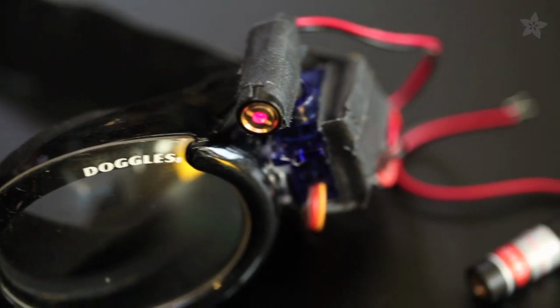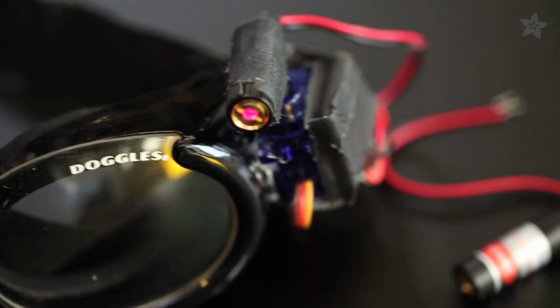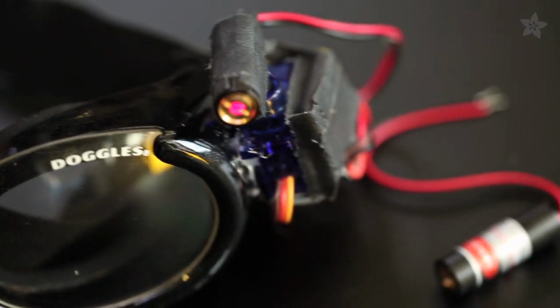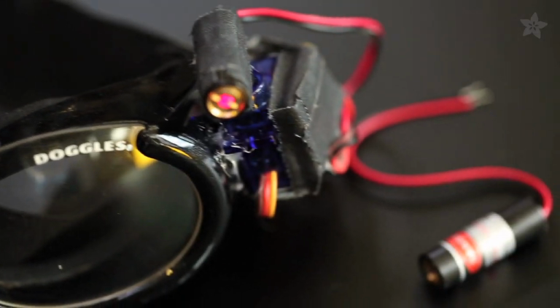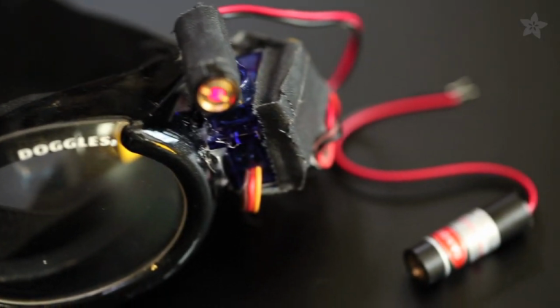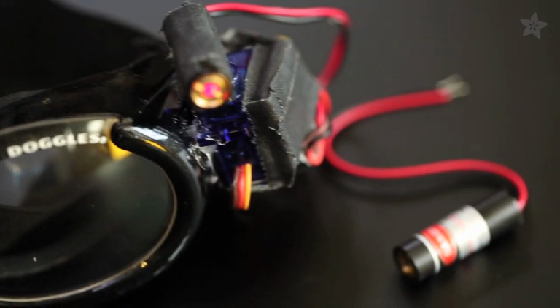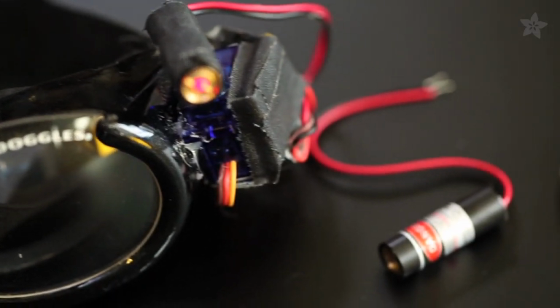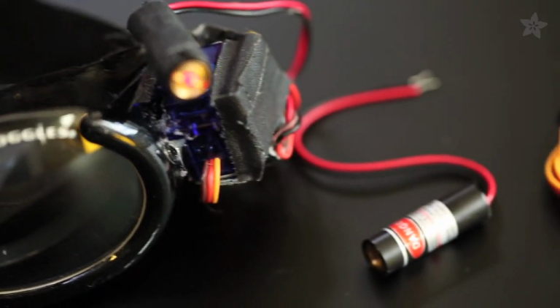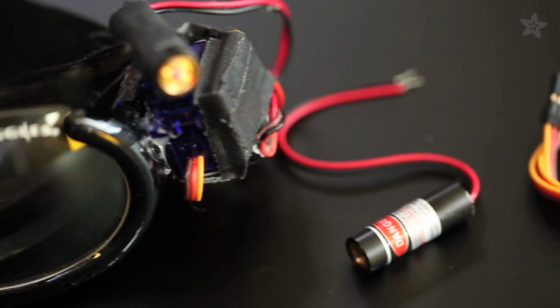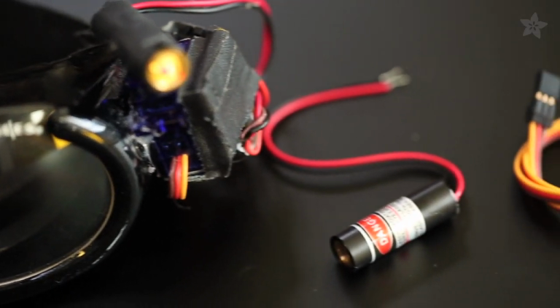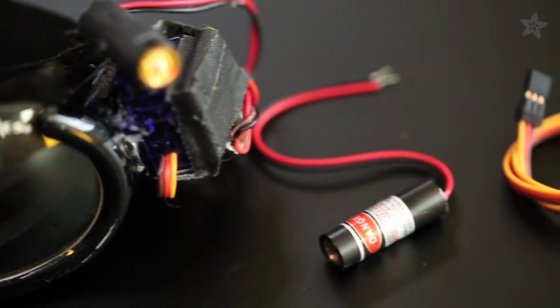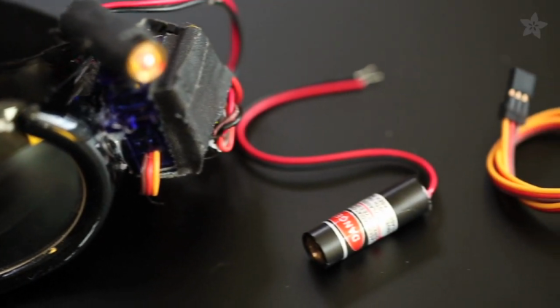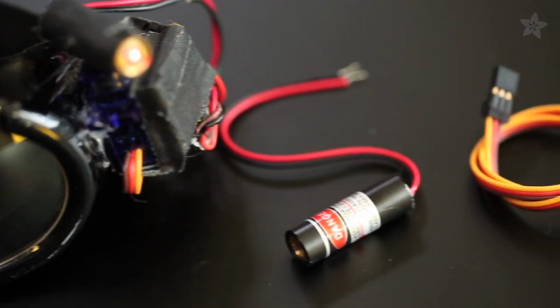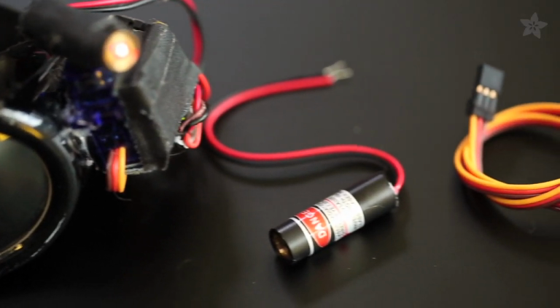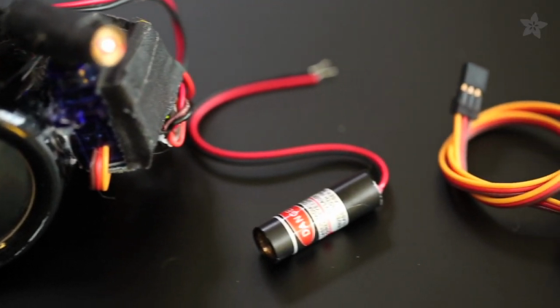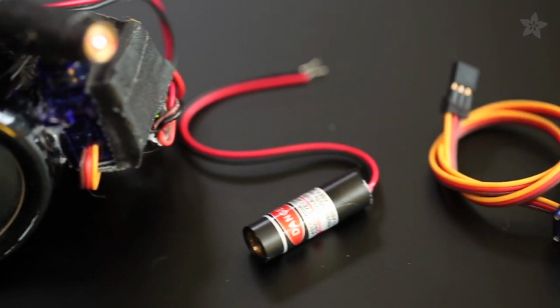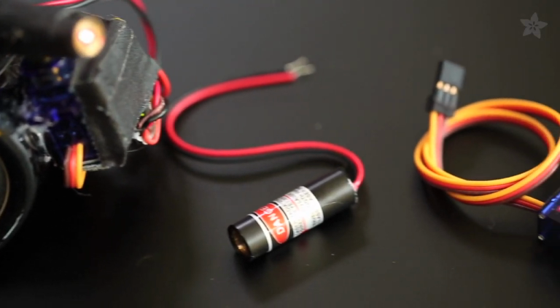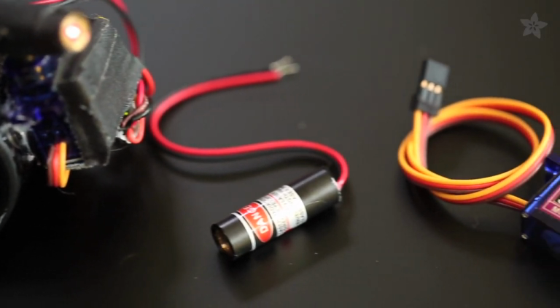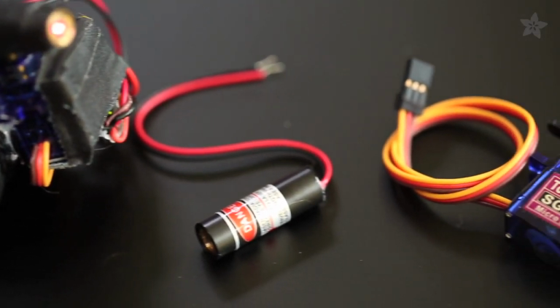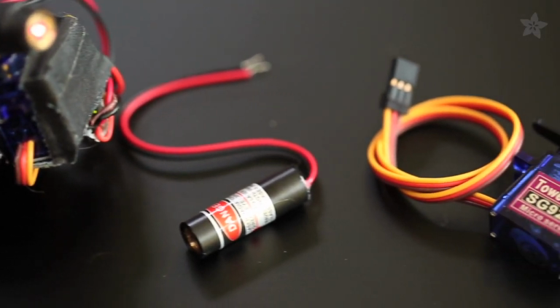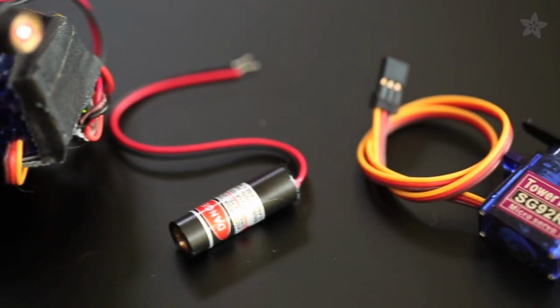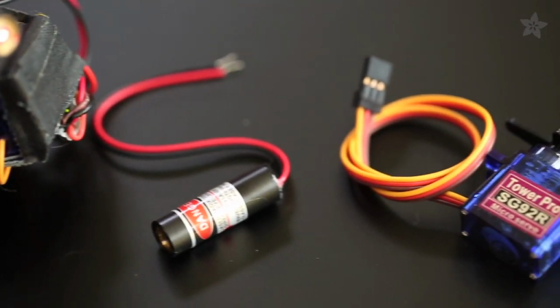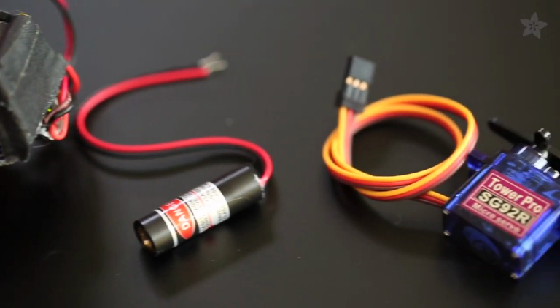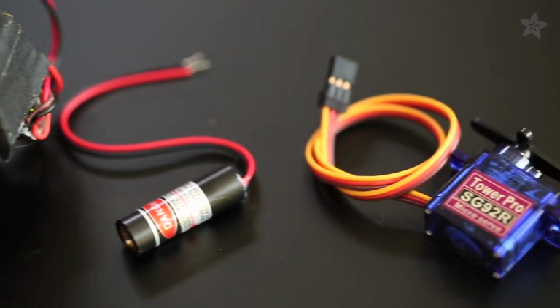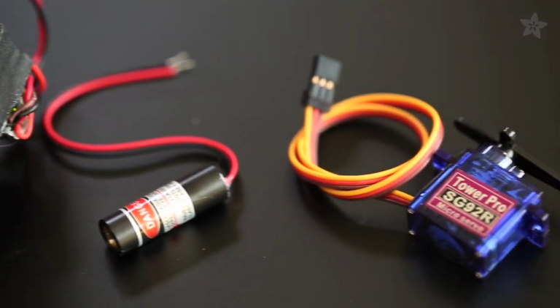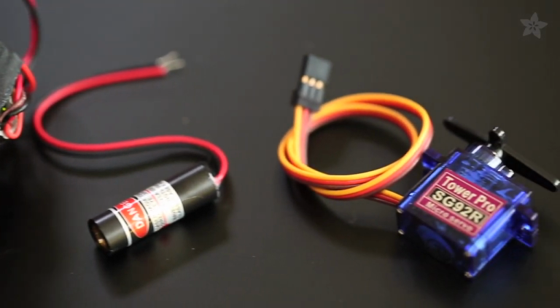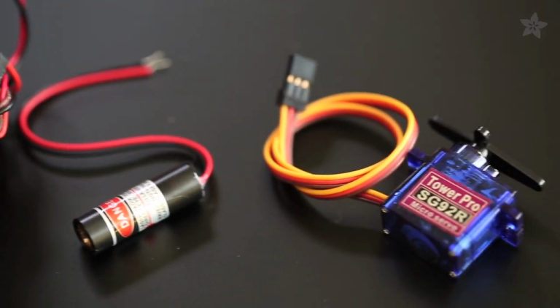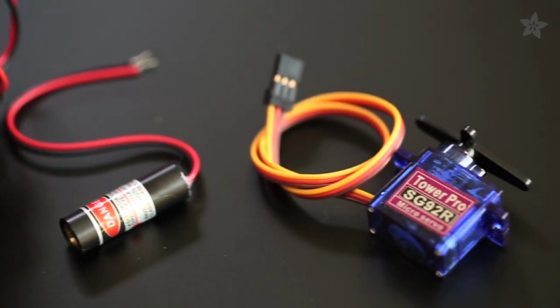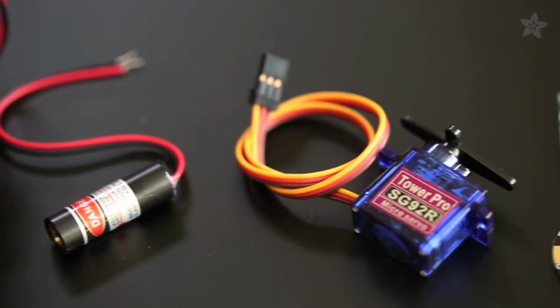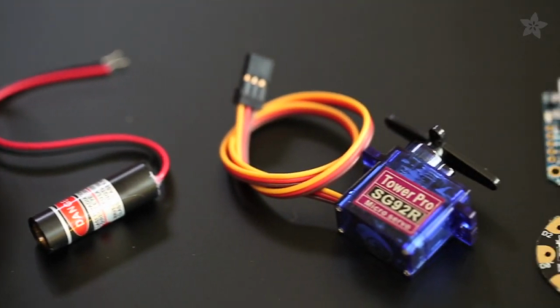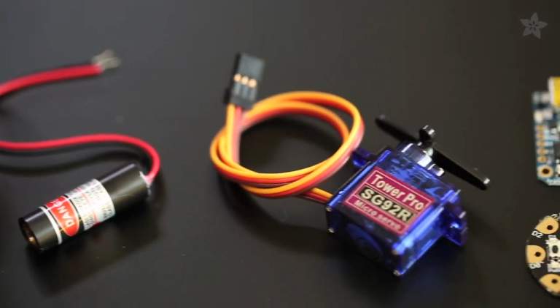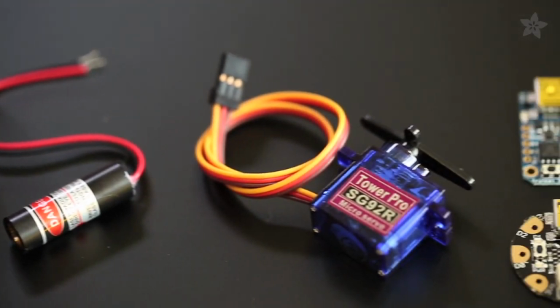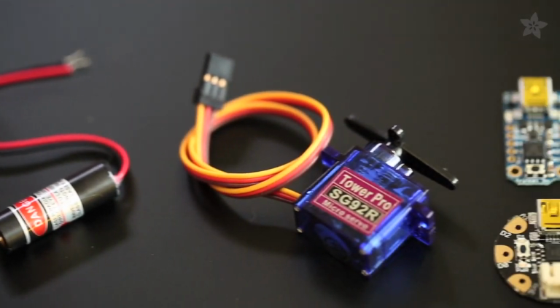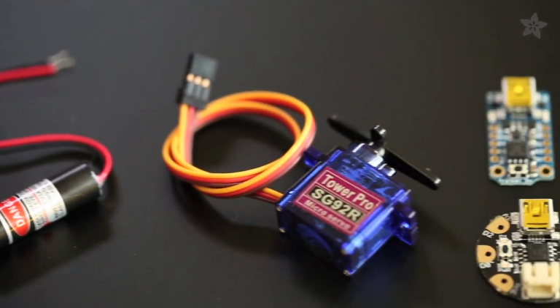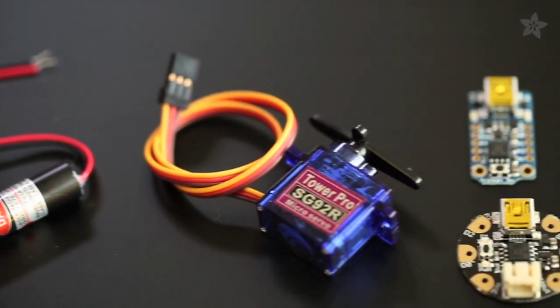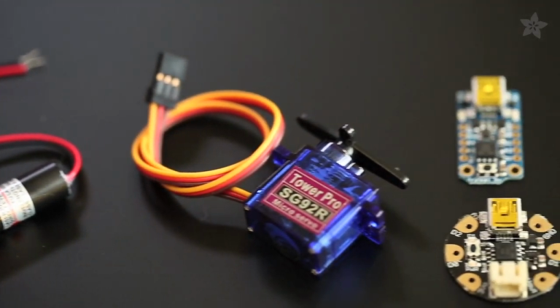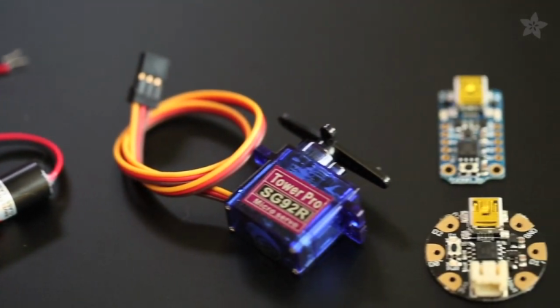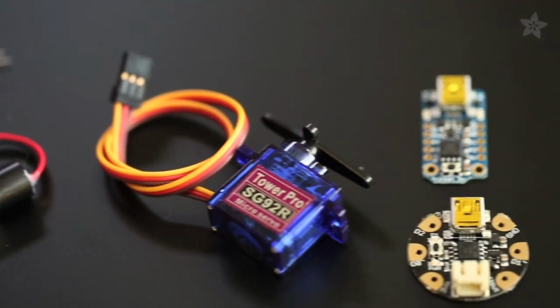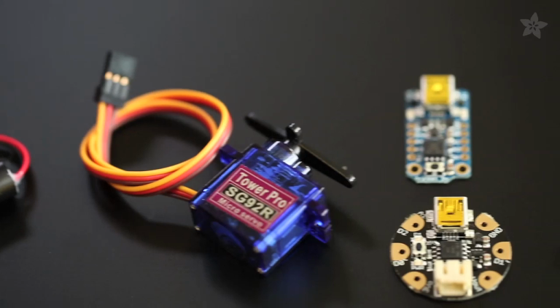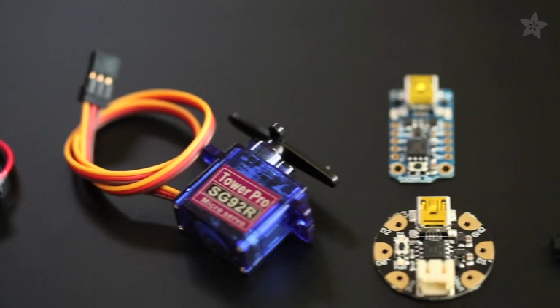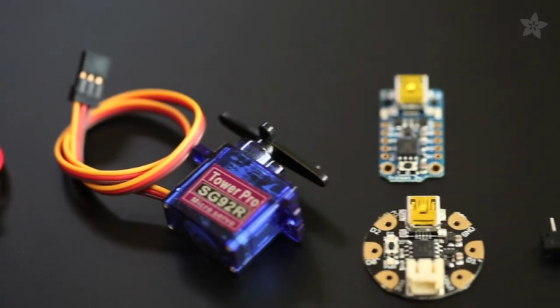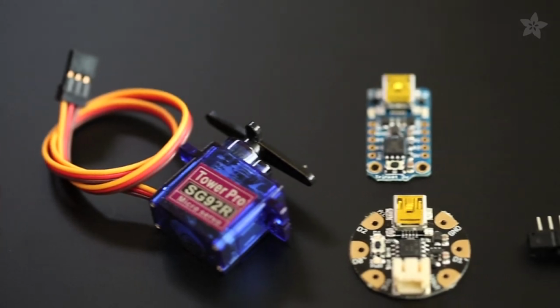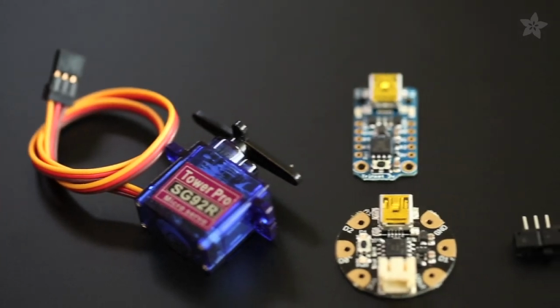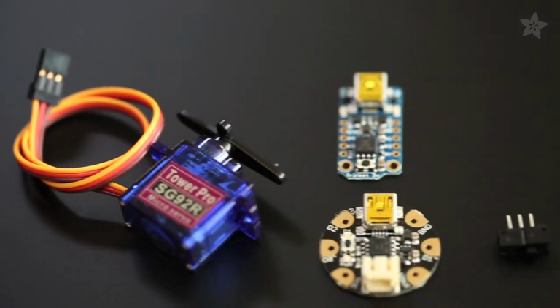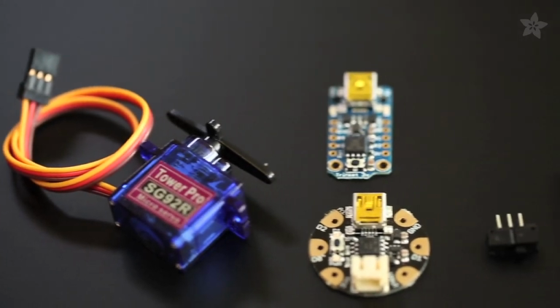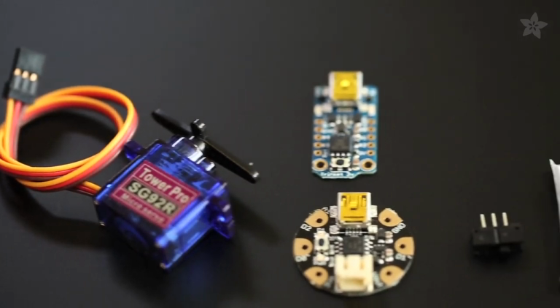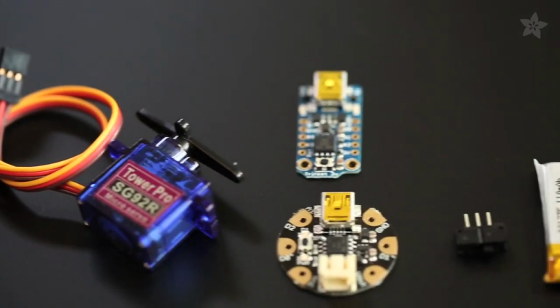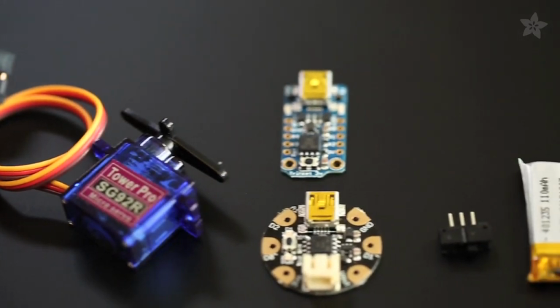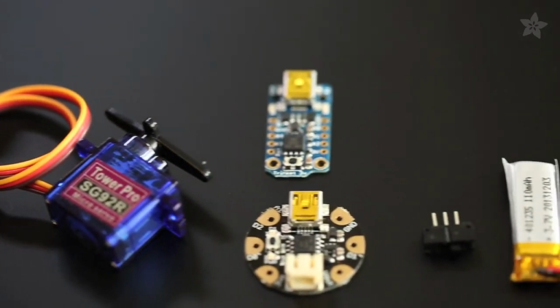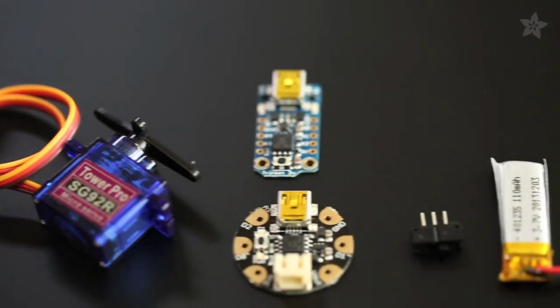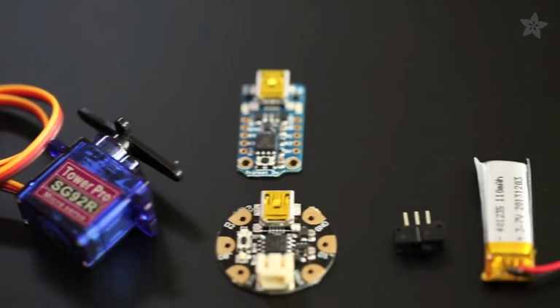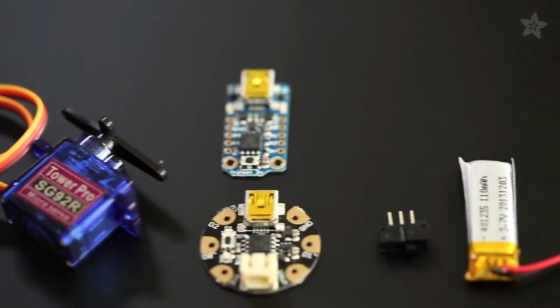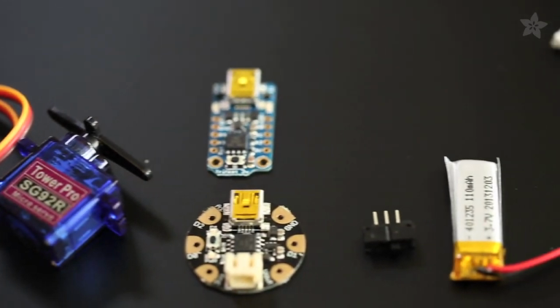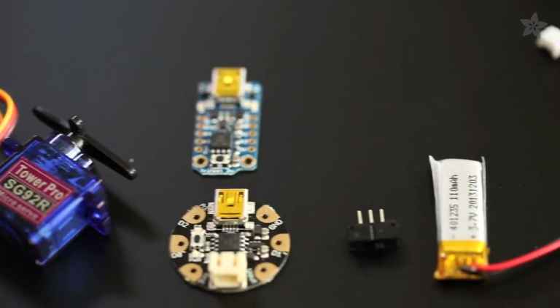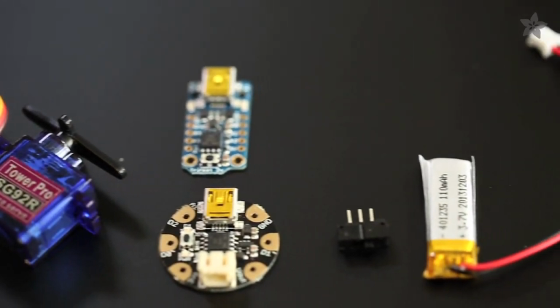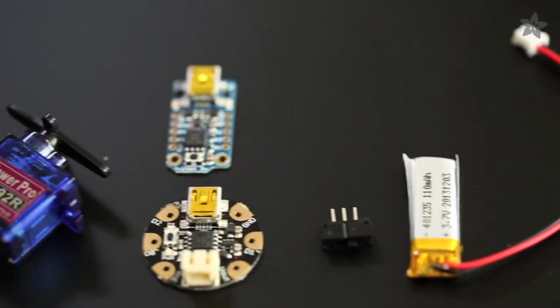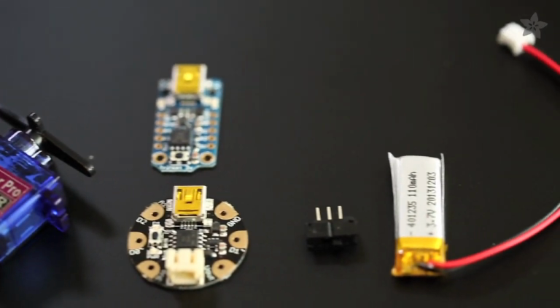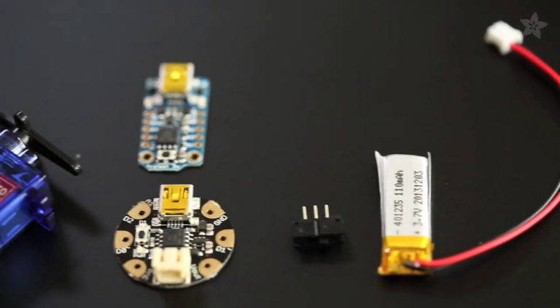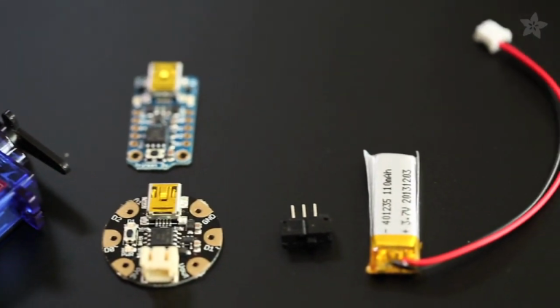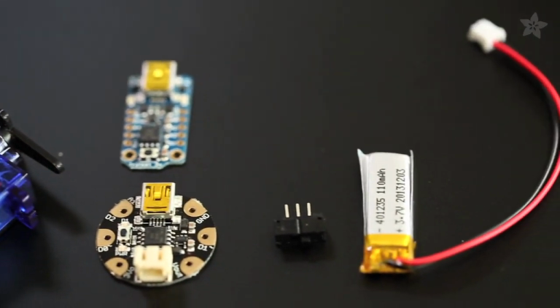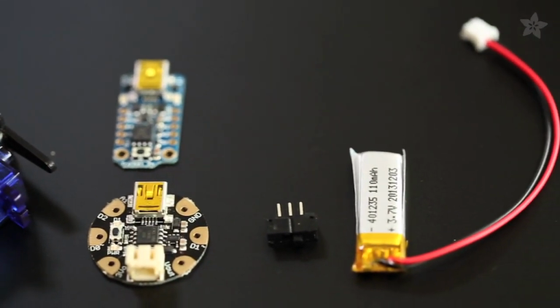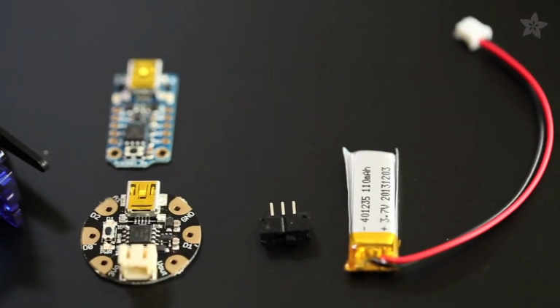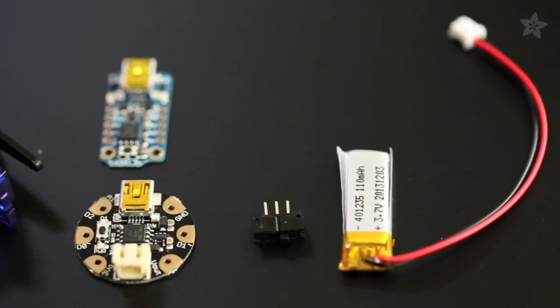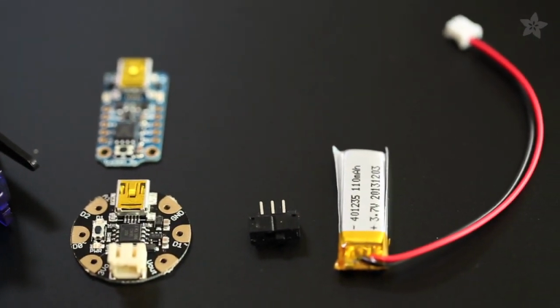For this project you'll need a laser diode, micro servo motor, Gemma or Trinket microcontroller, switch, and battery.